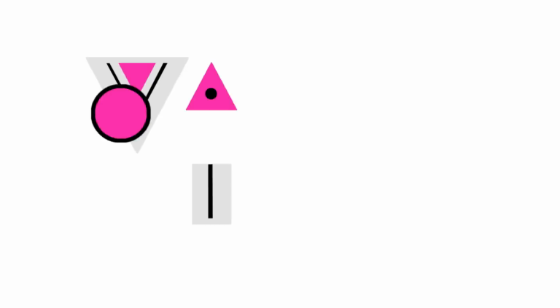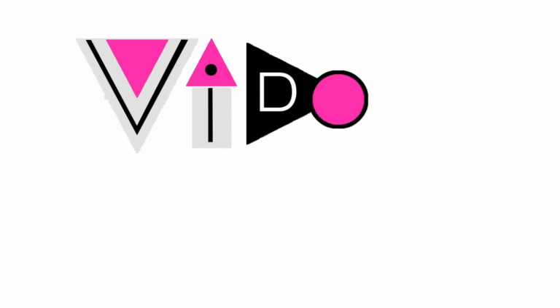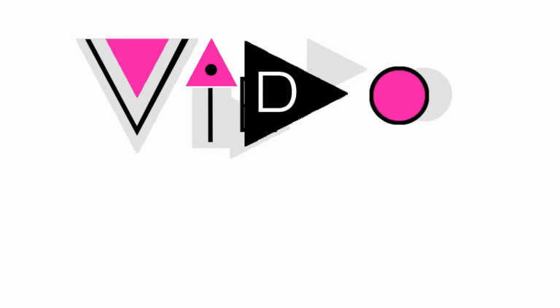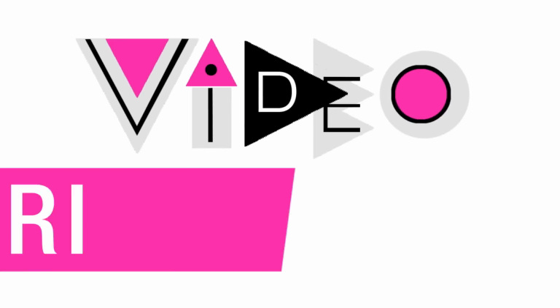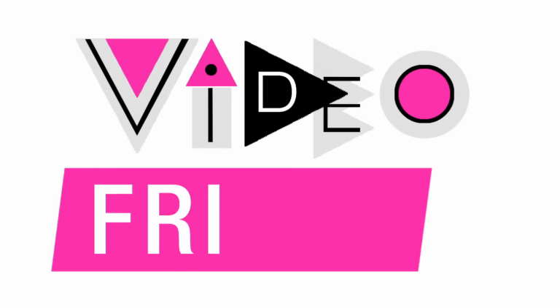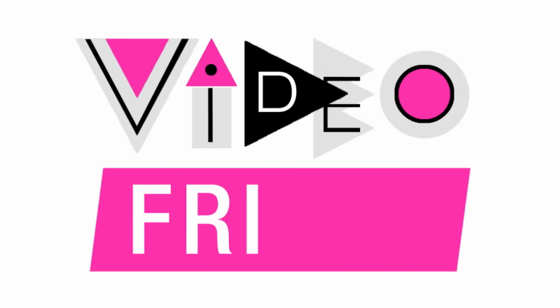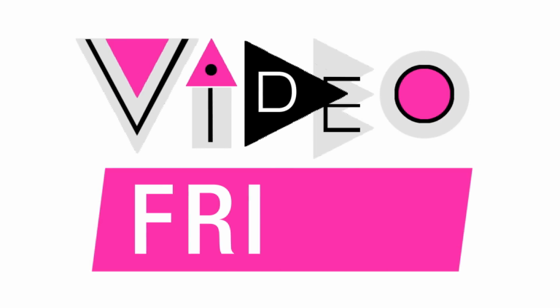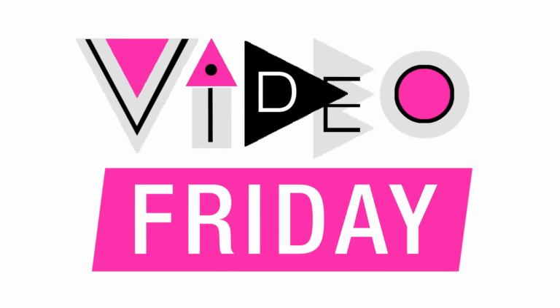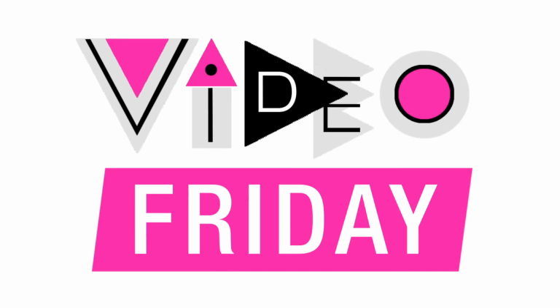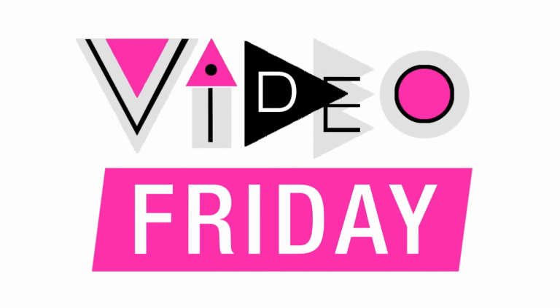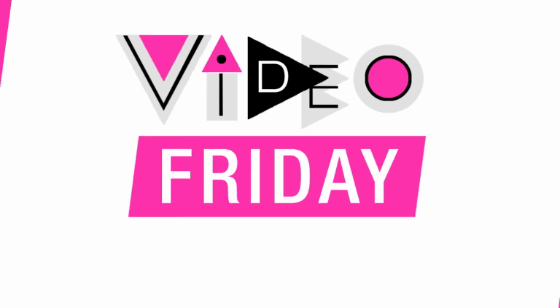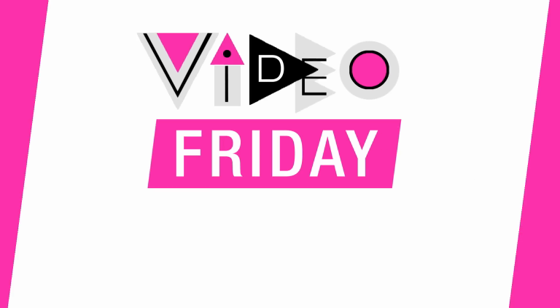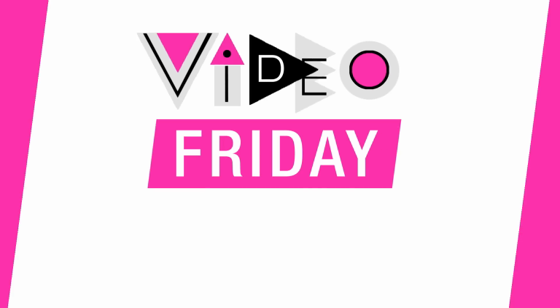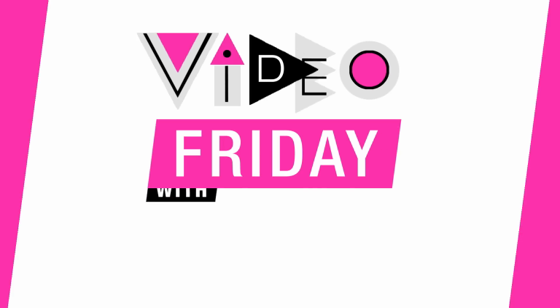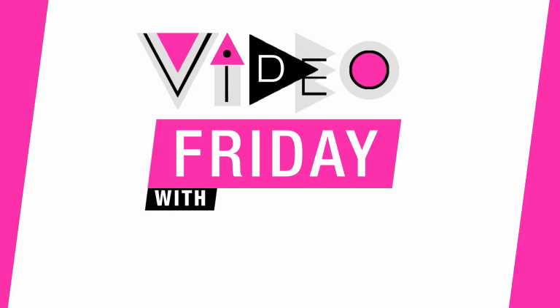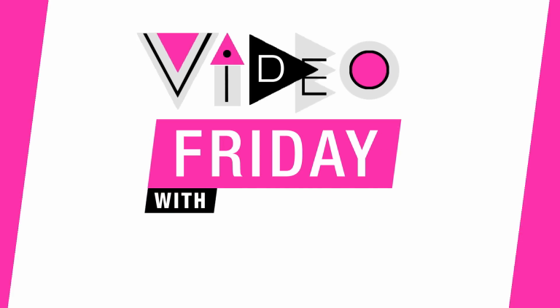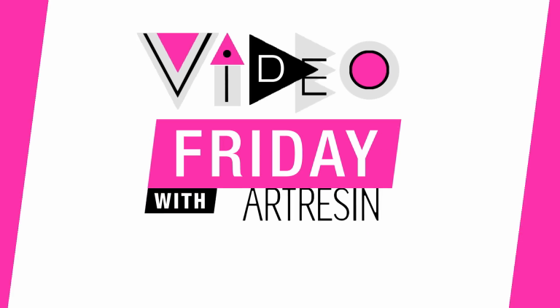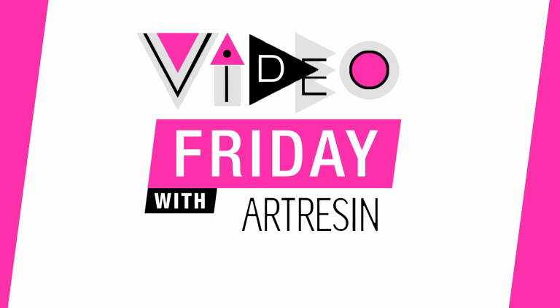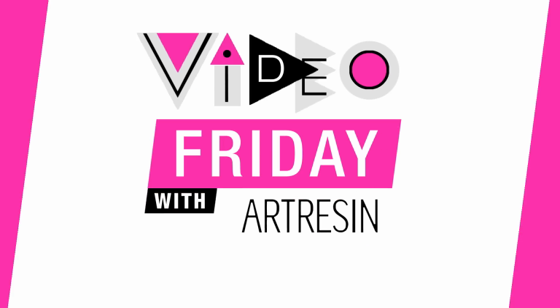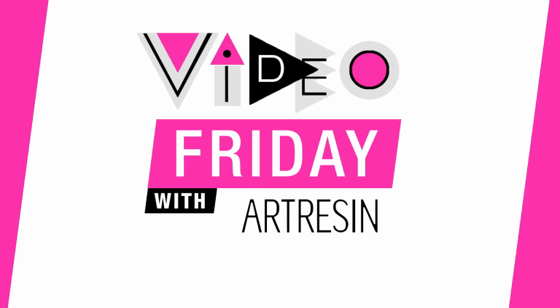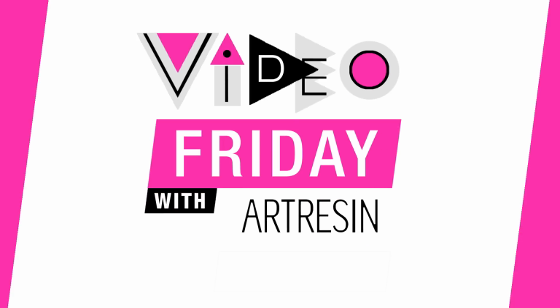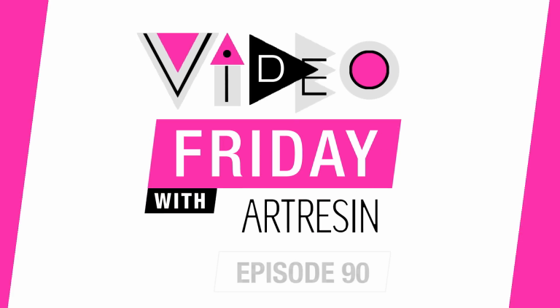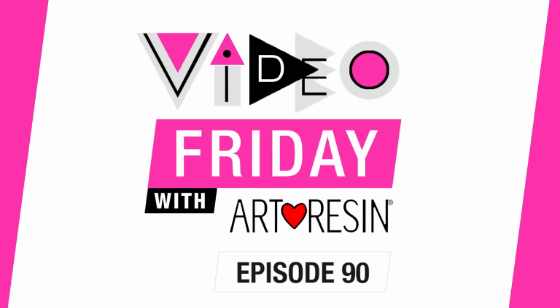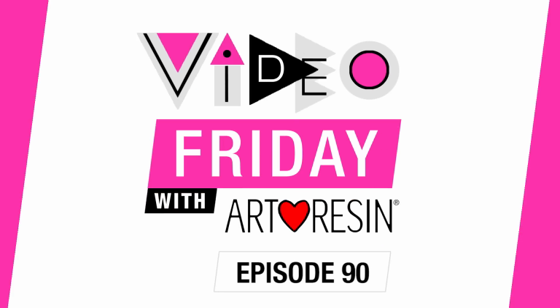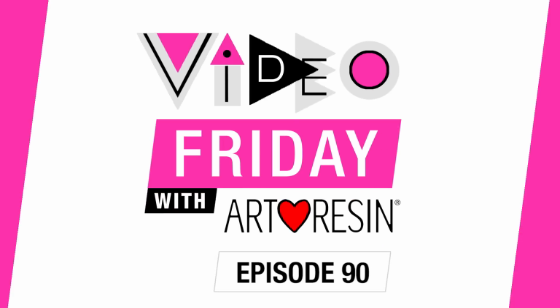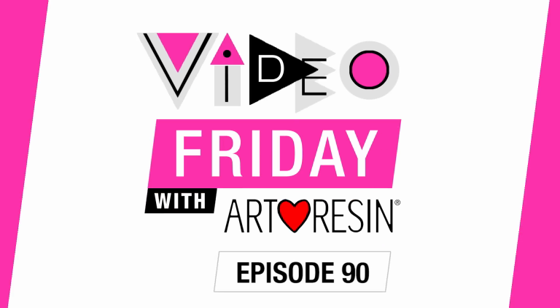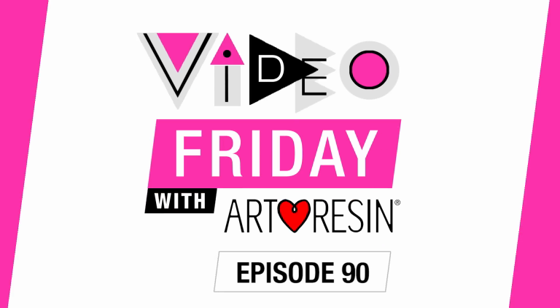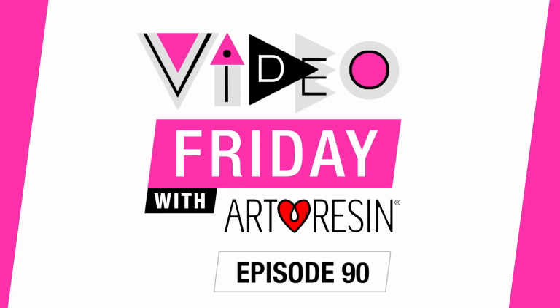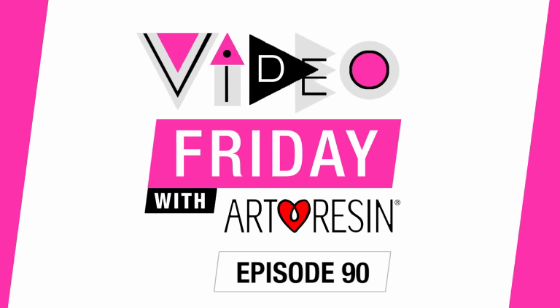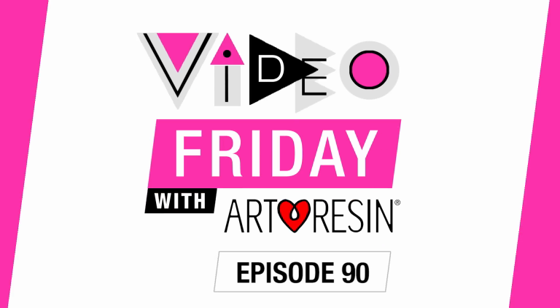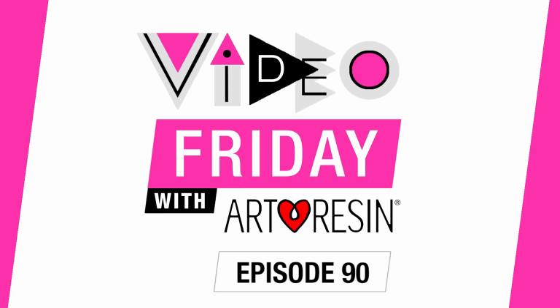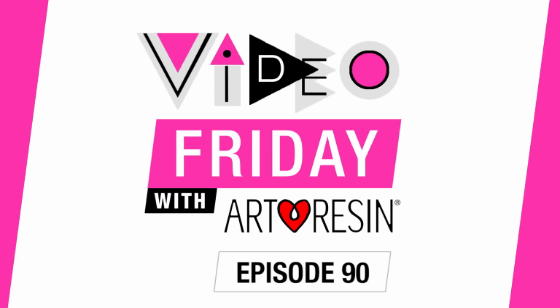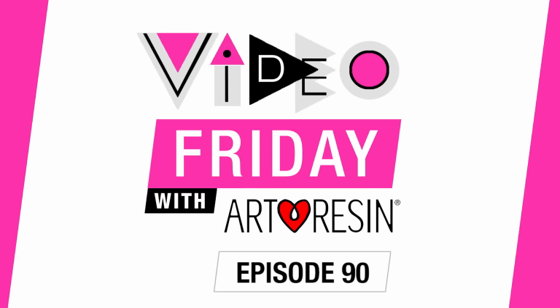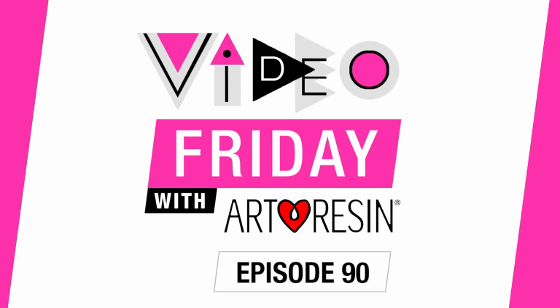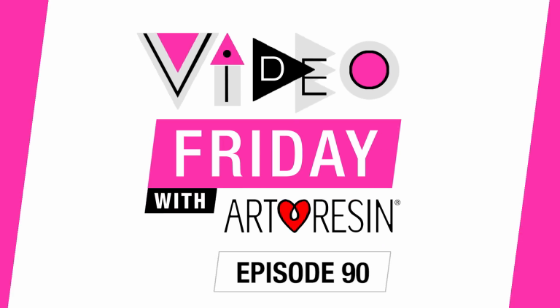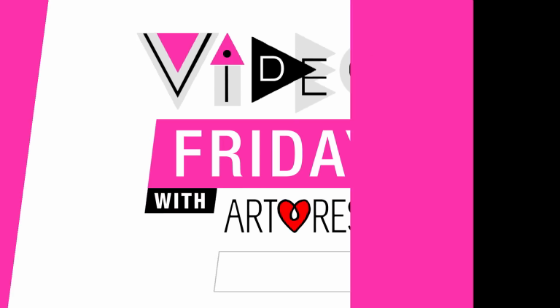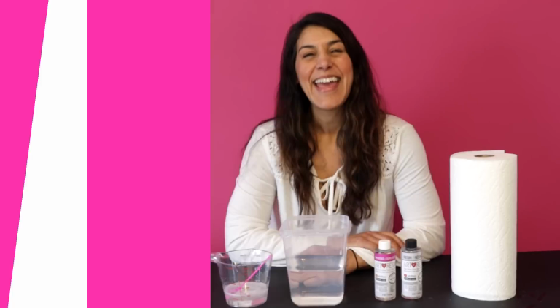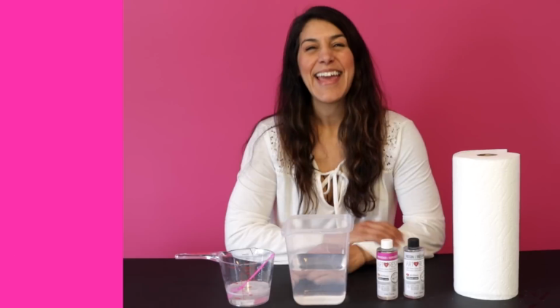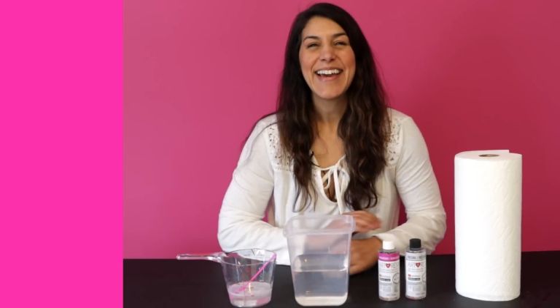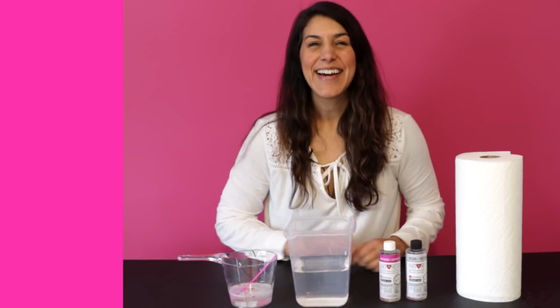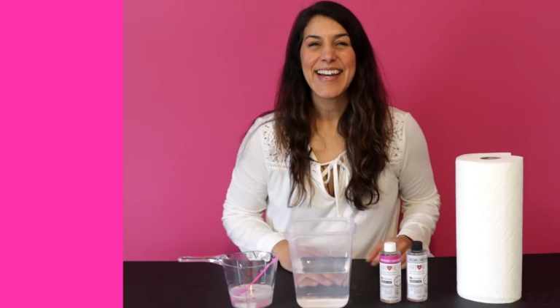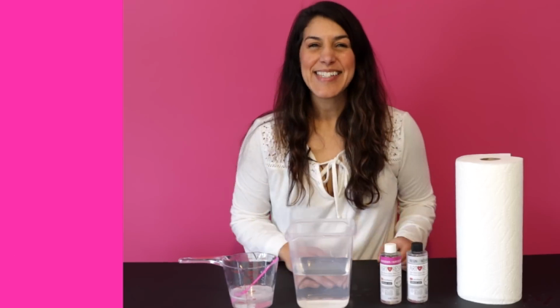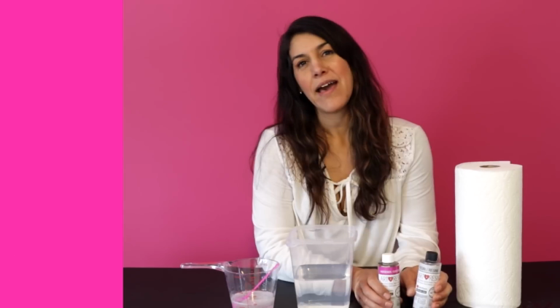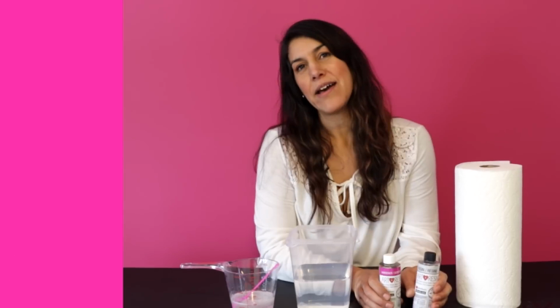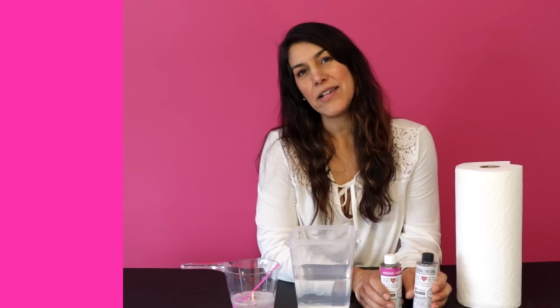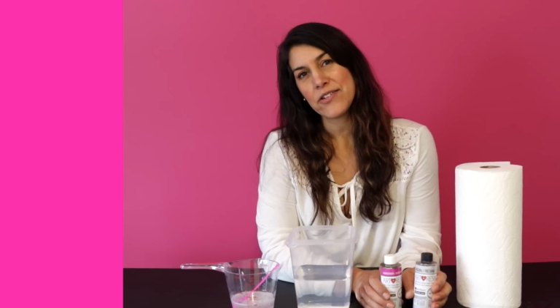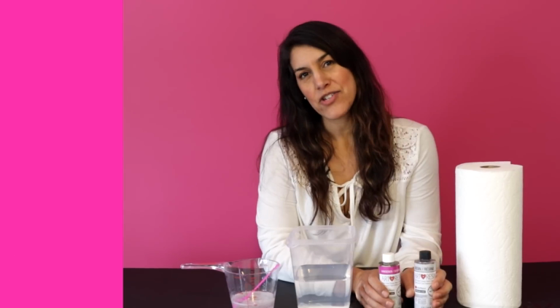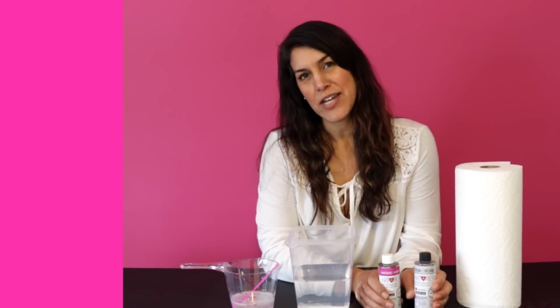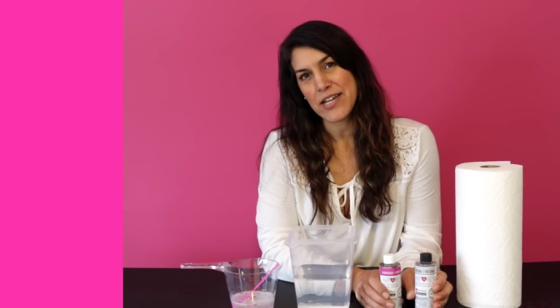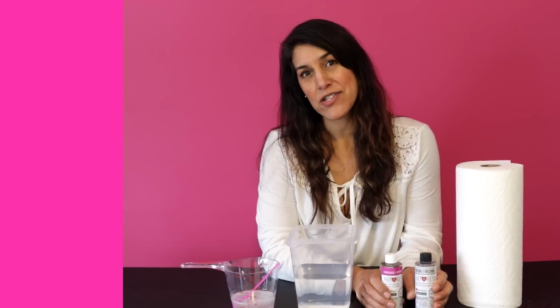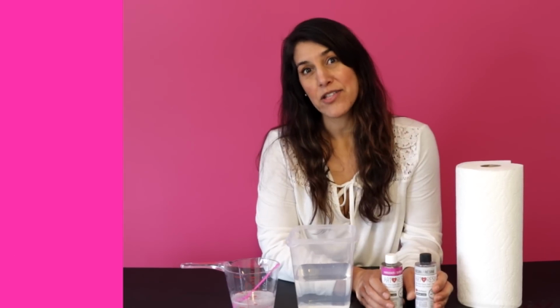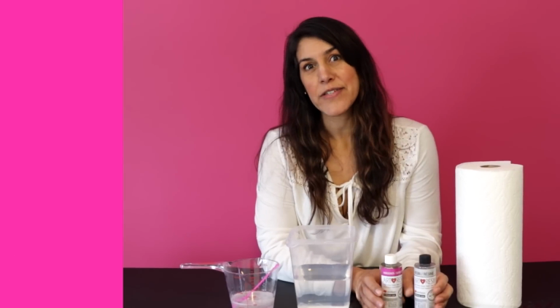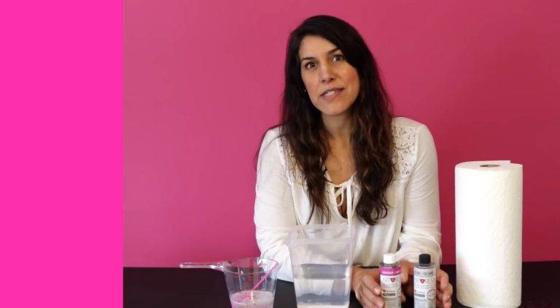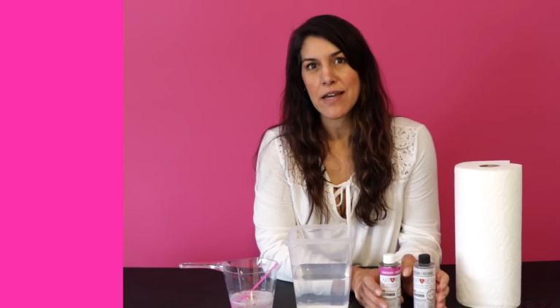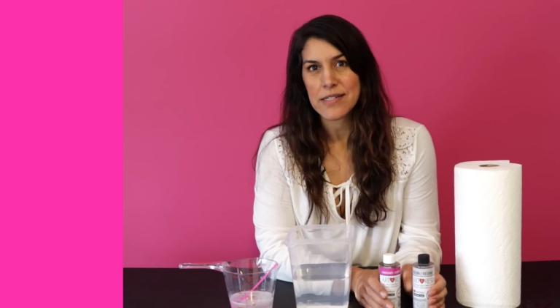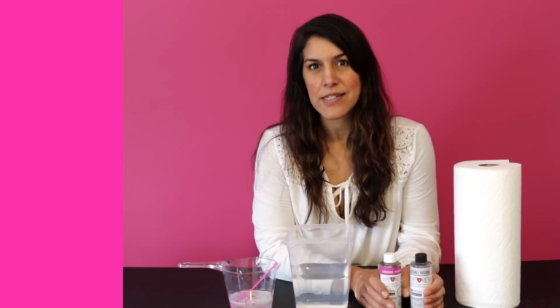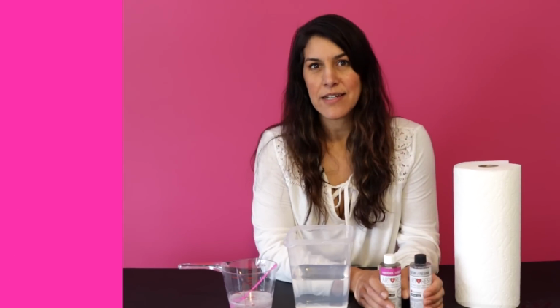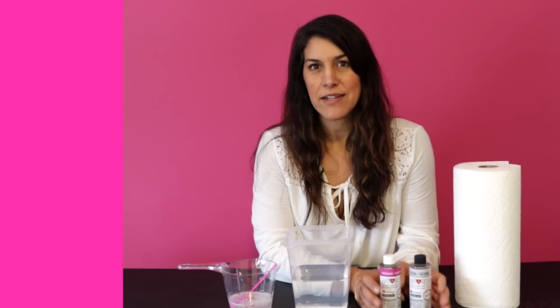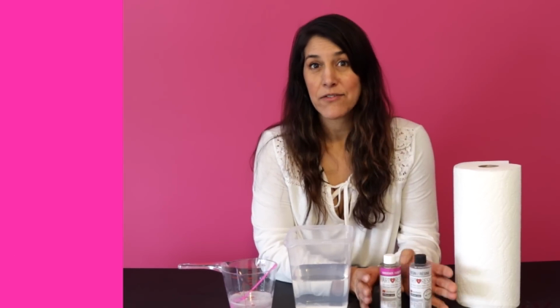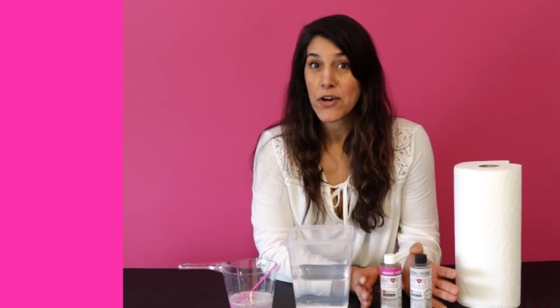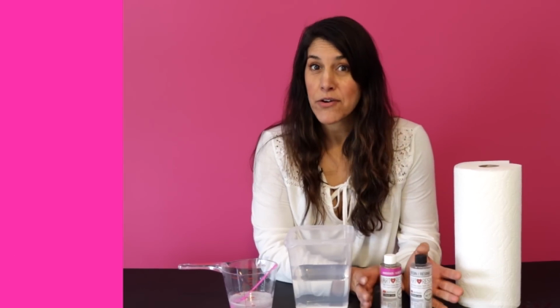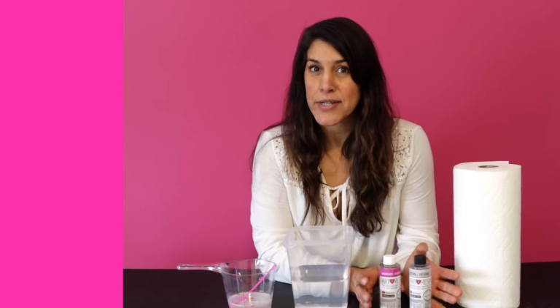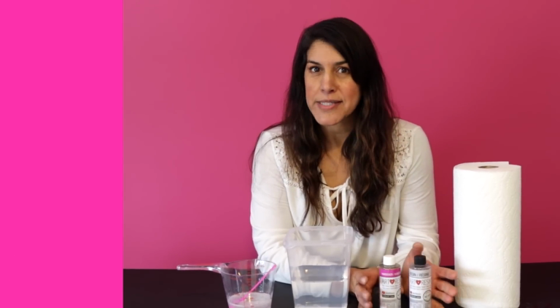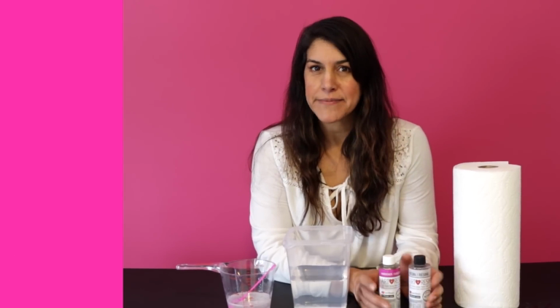Video Friday with Art Resin. Hey guys! How do you change the viscosity of your art resin?